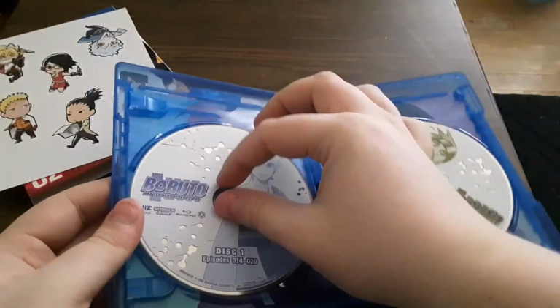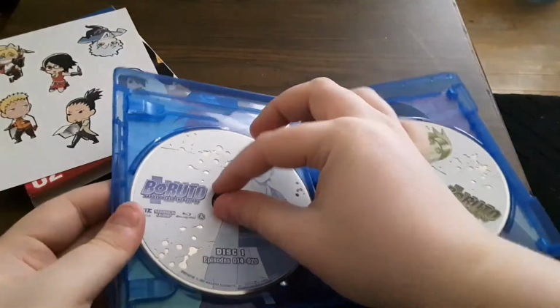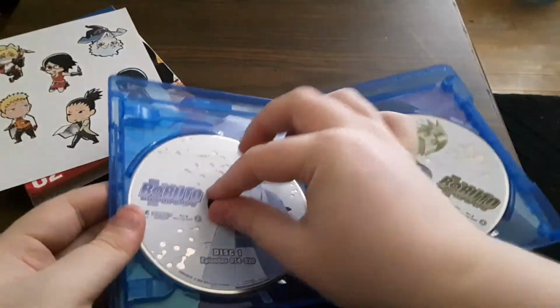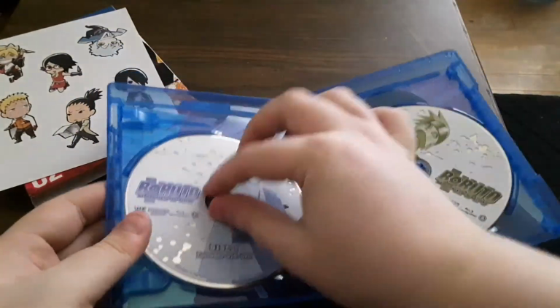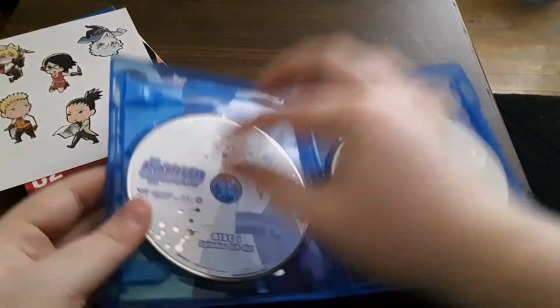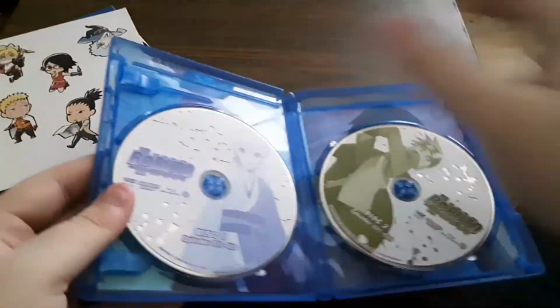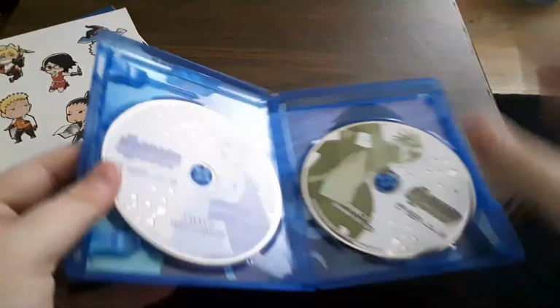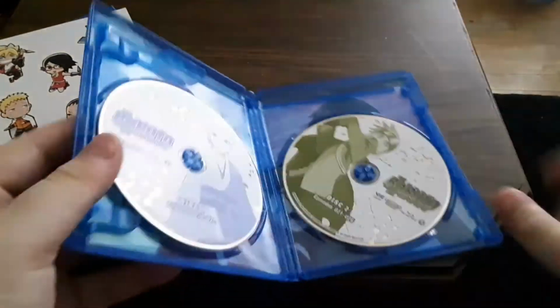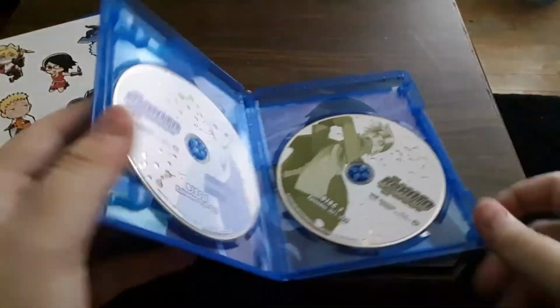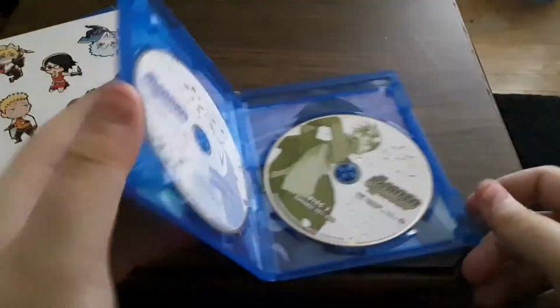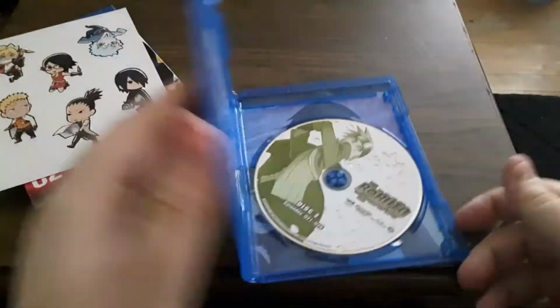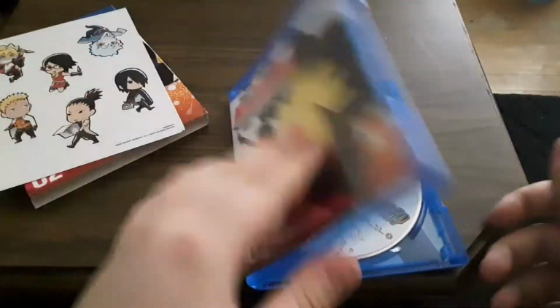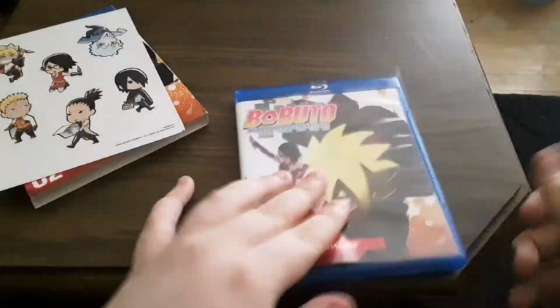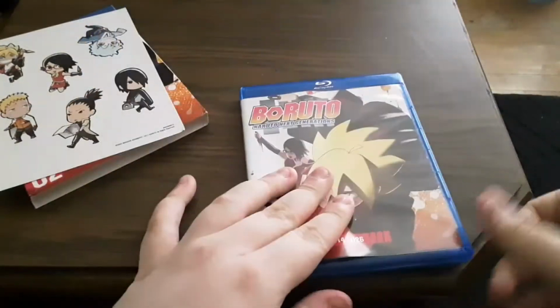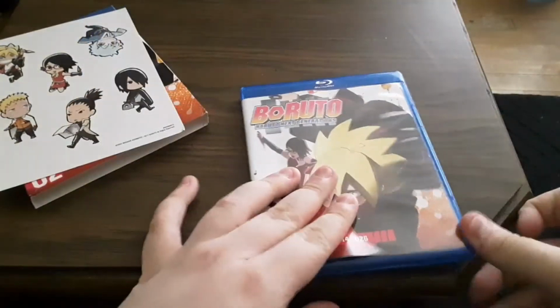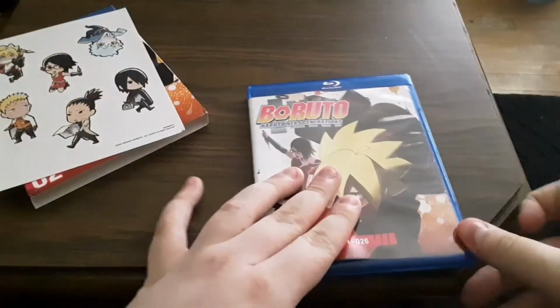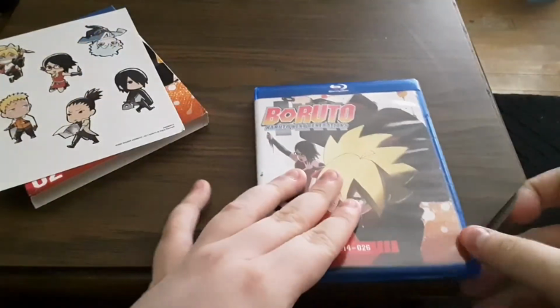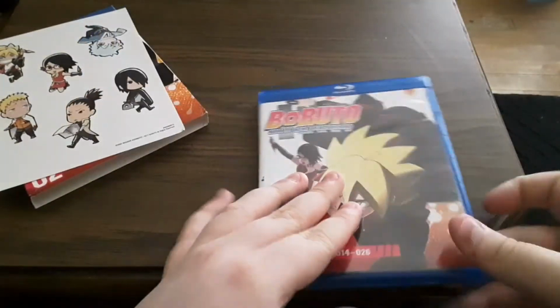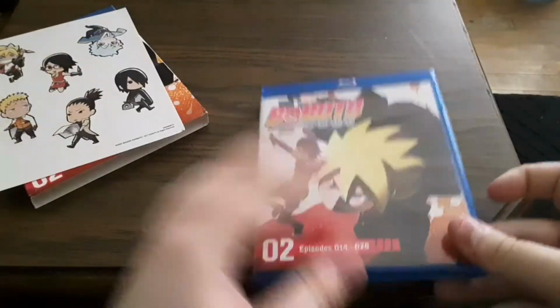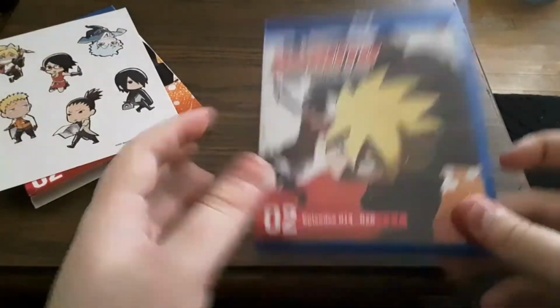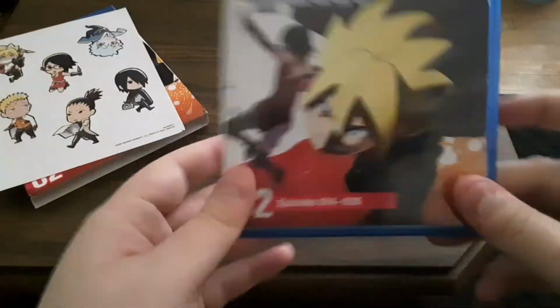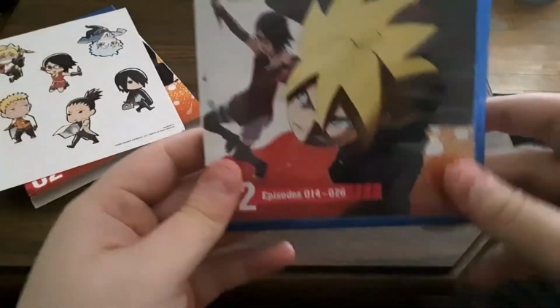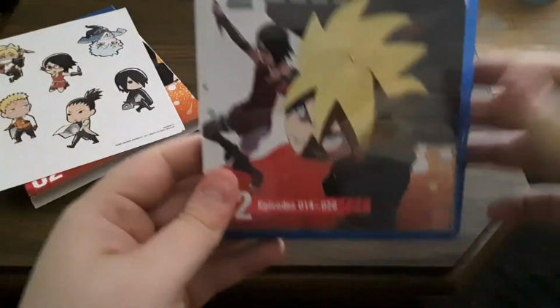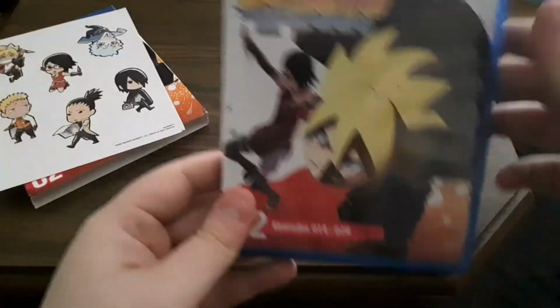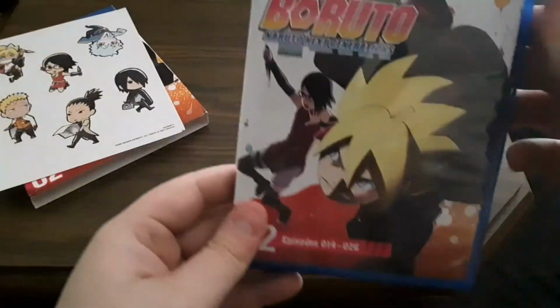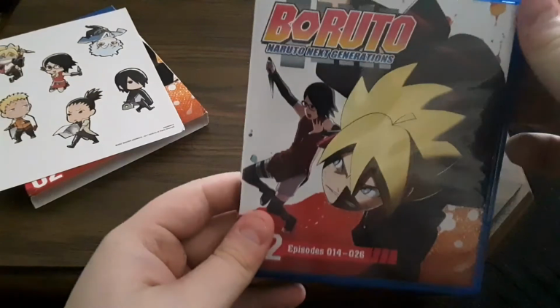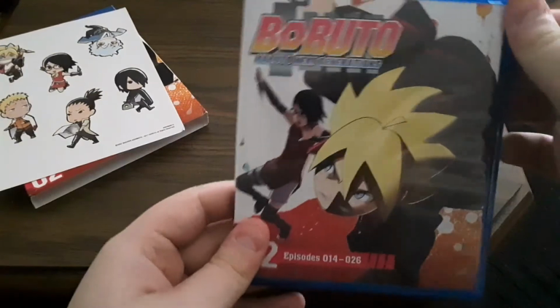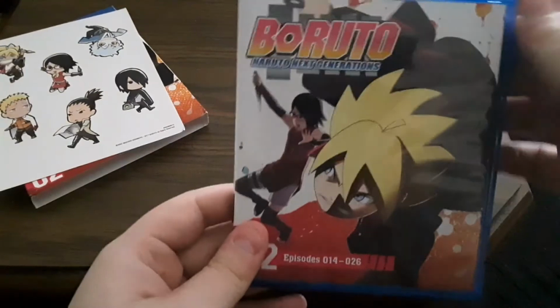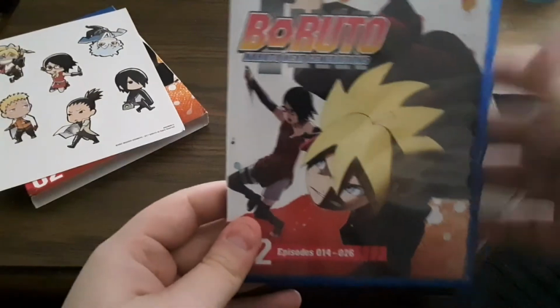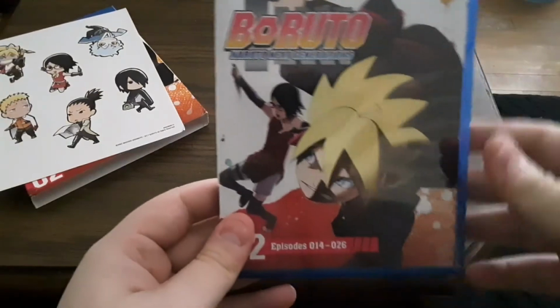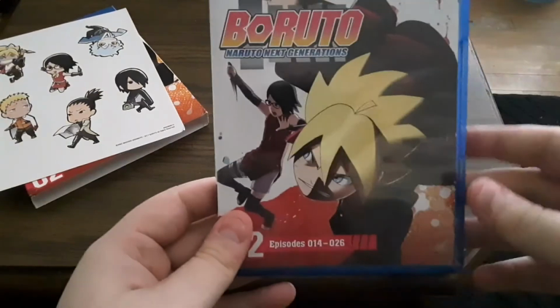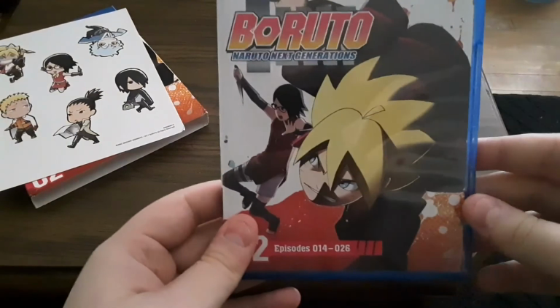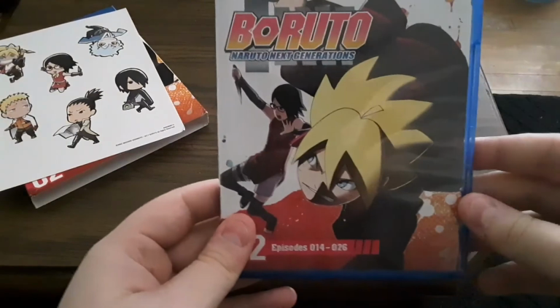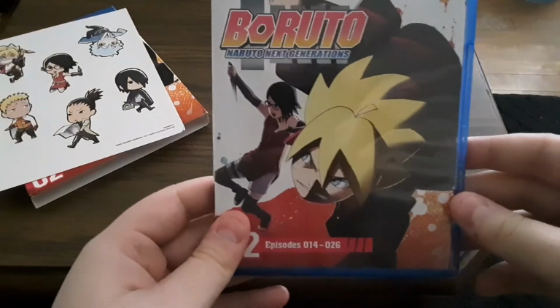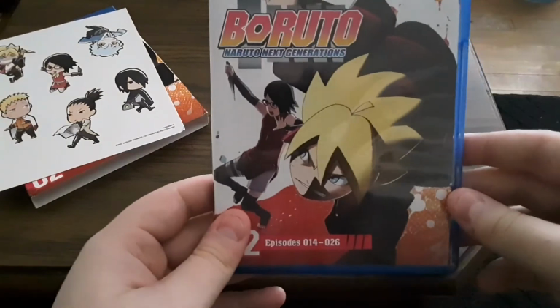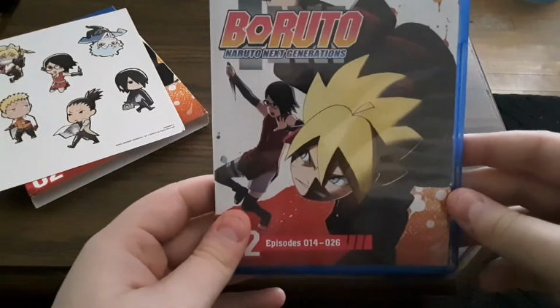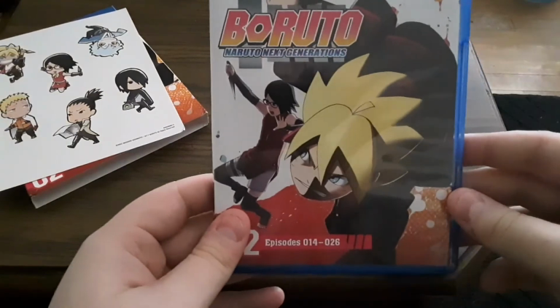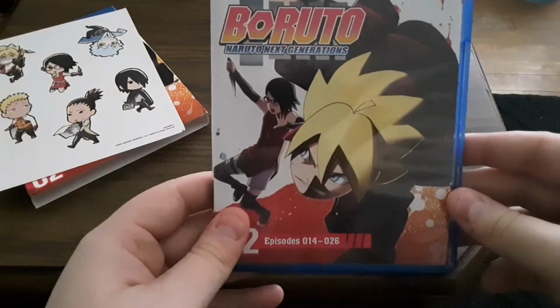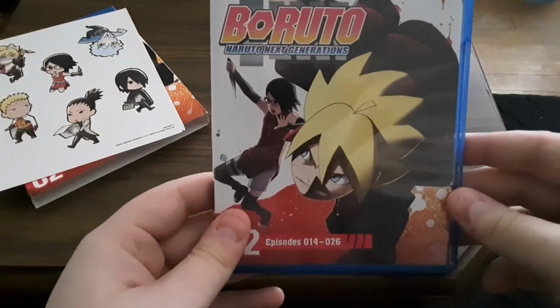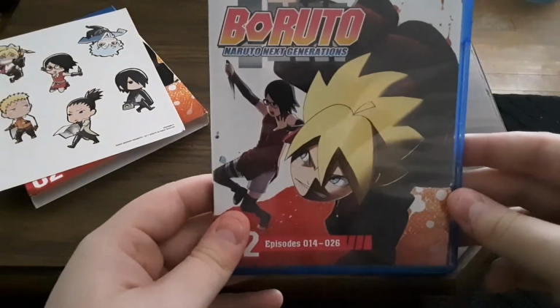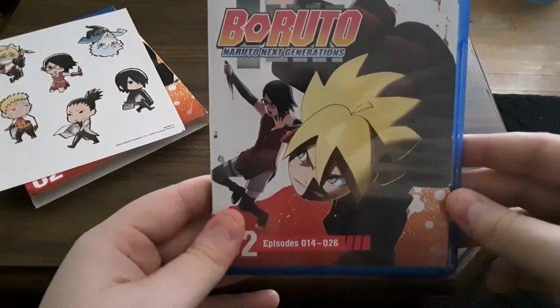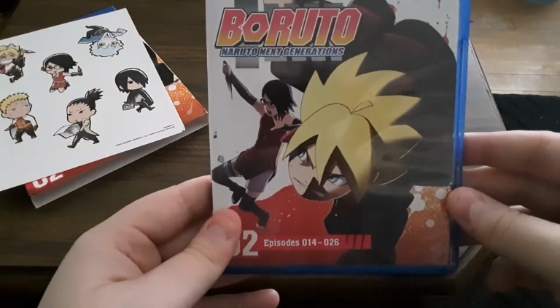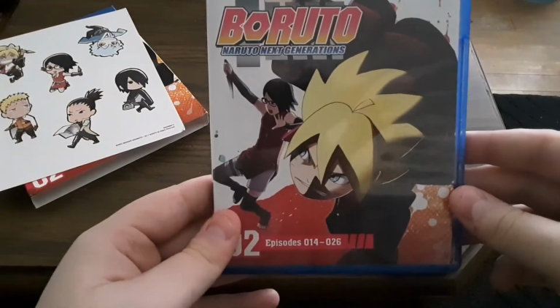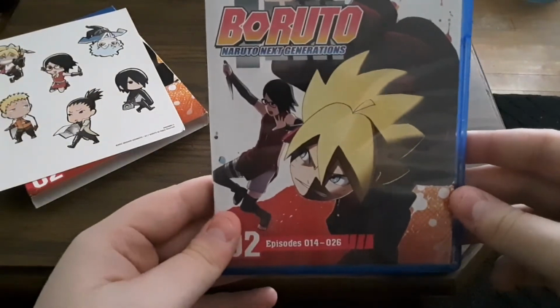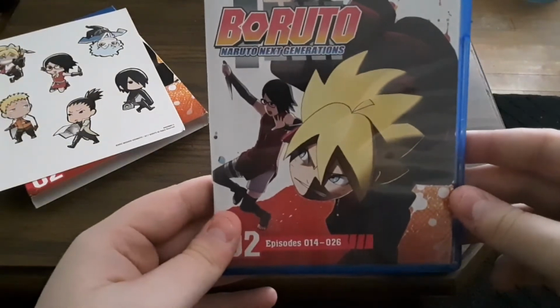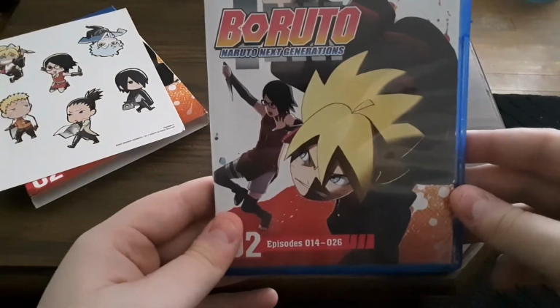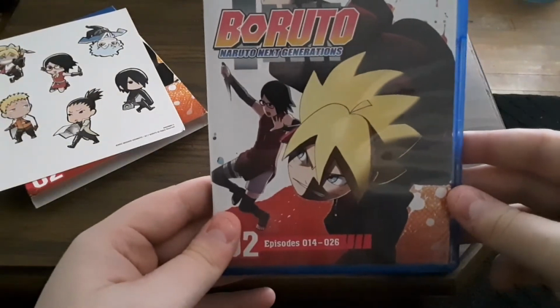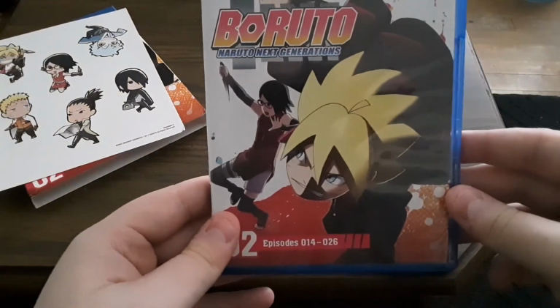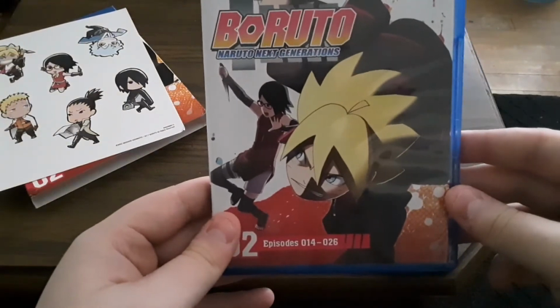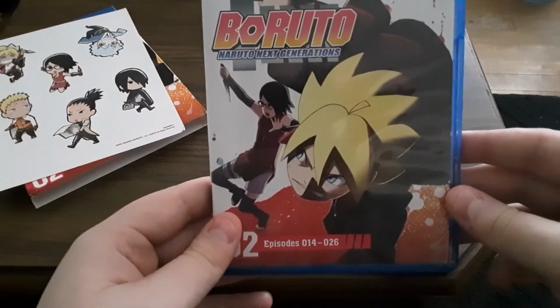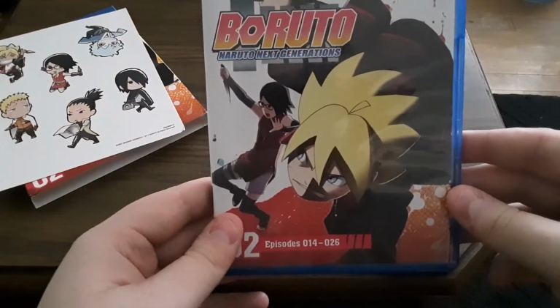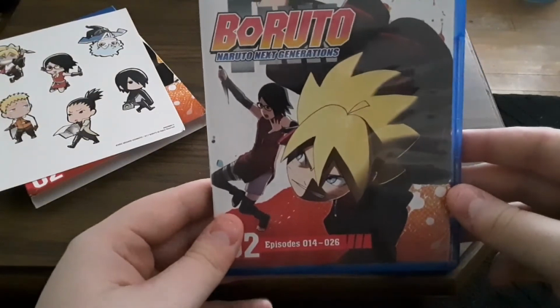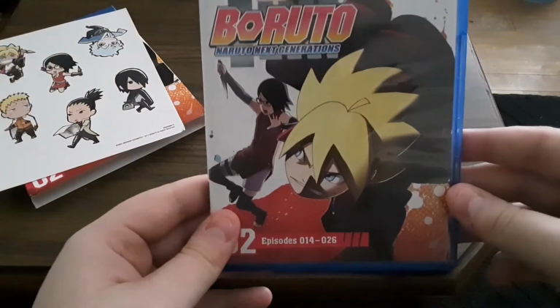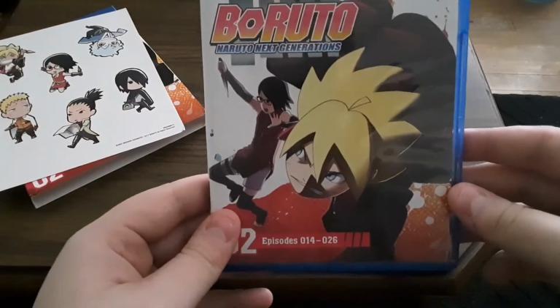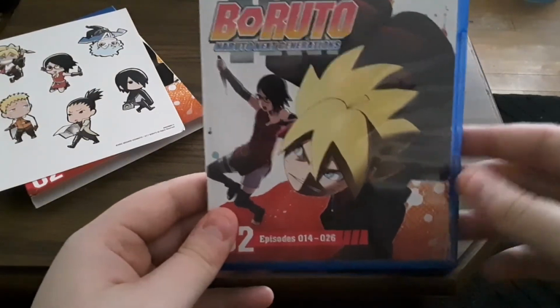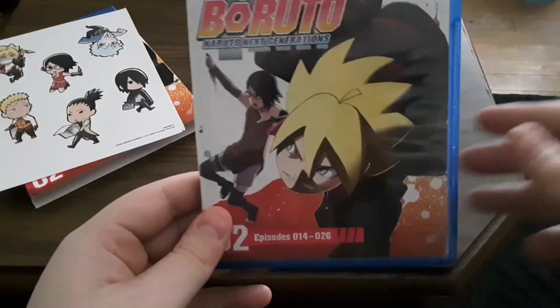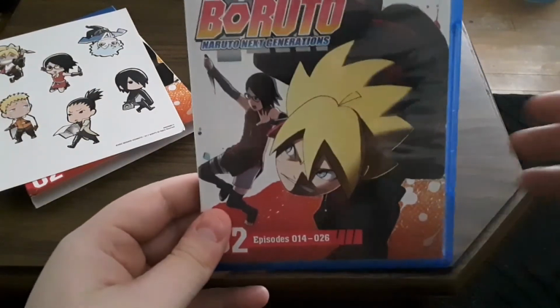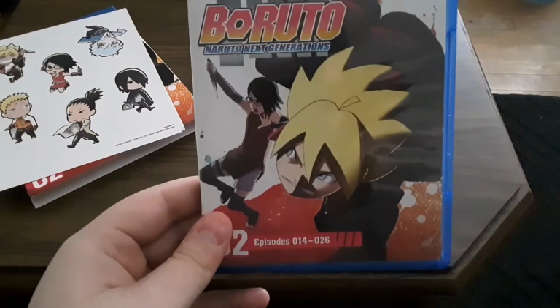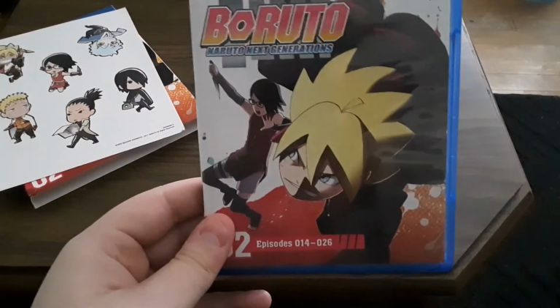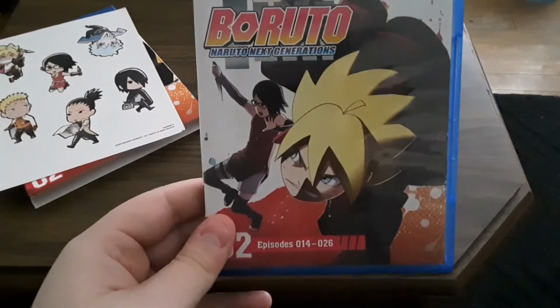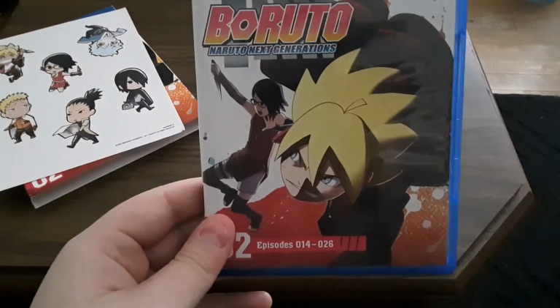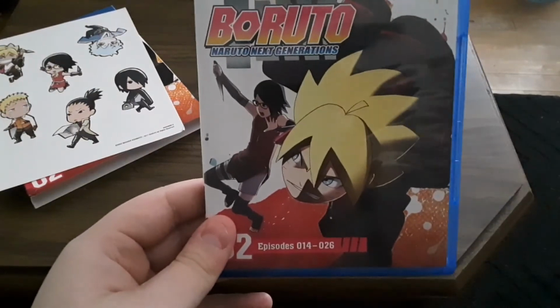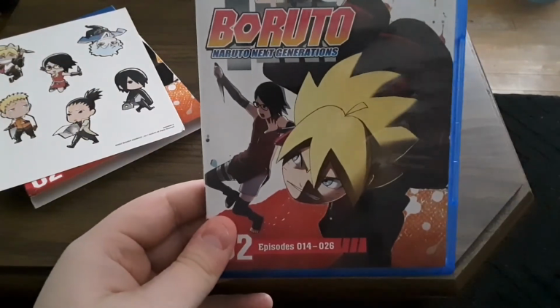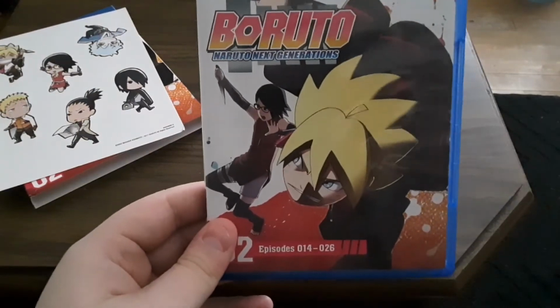So that has been my unboxing of Boruto Naruto Next Generation Volume 2. Thank you, and have a good day.